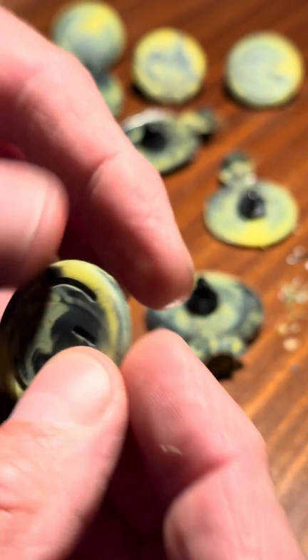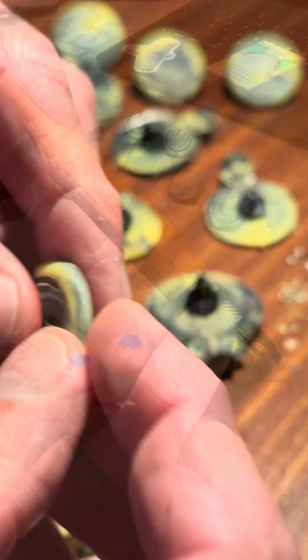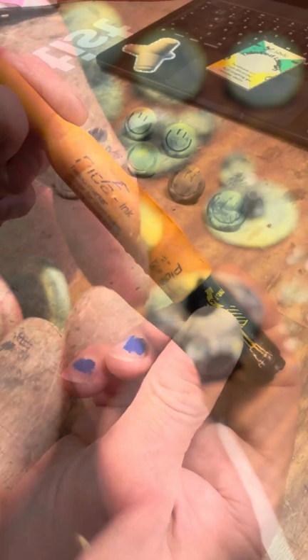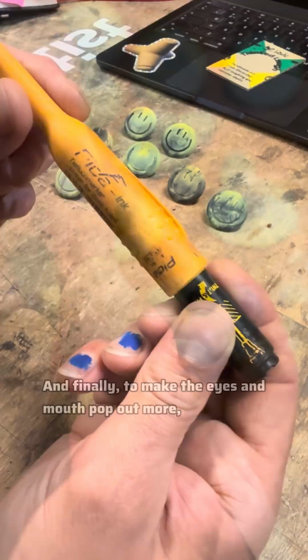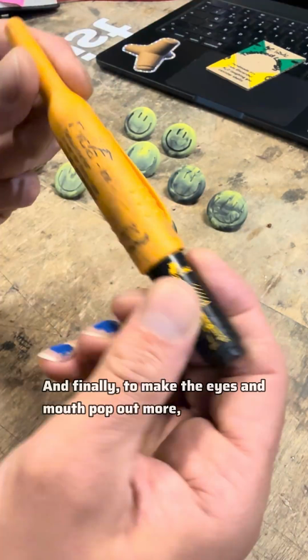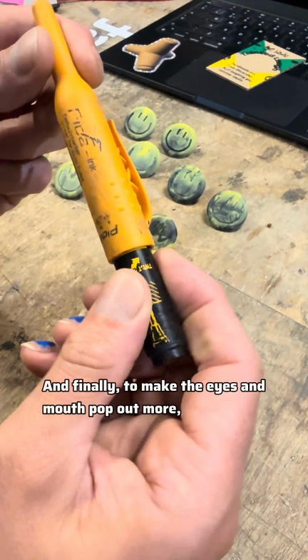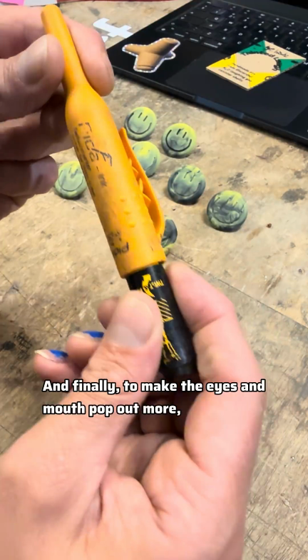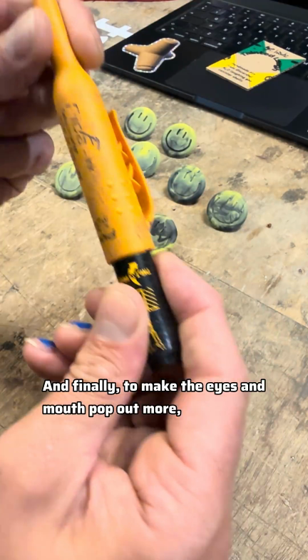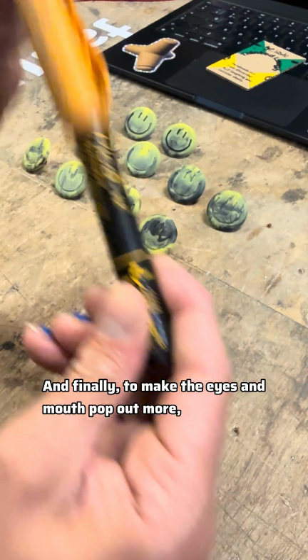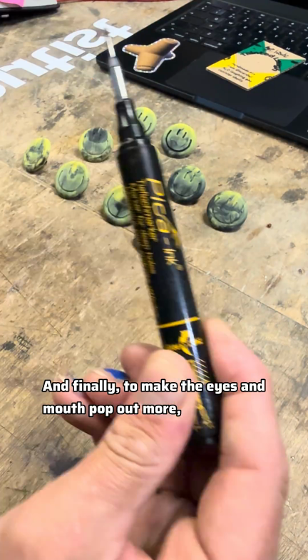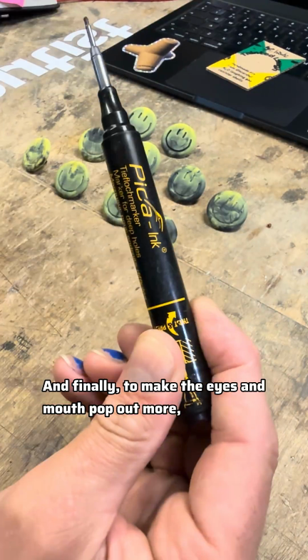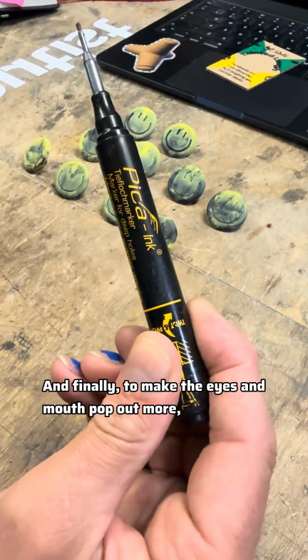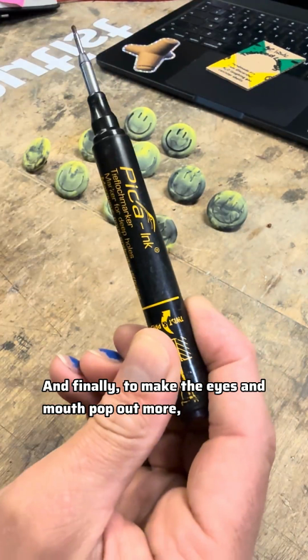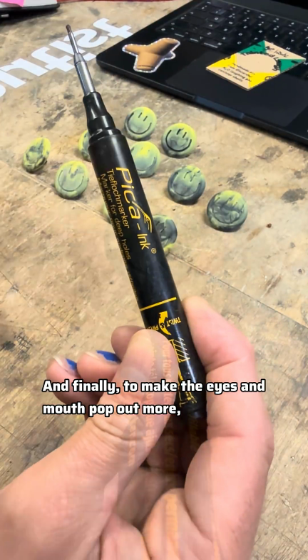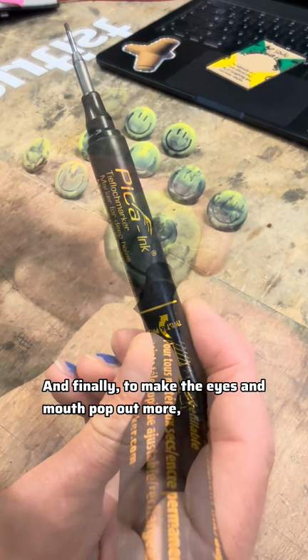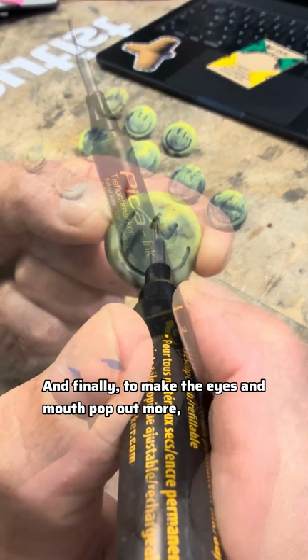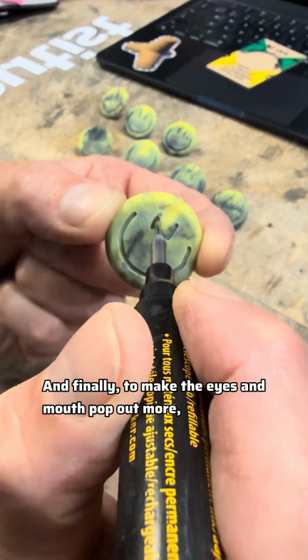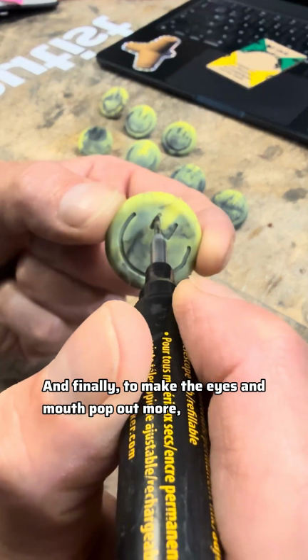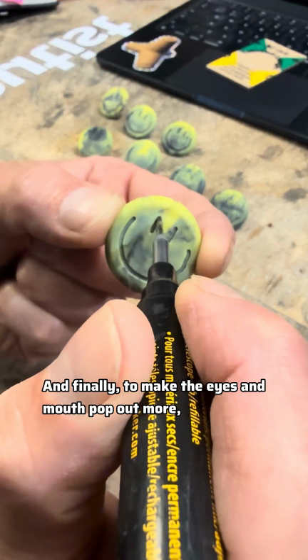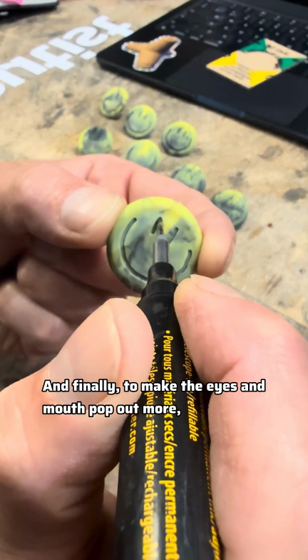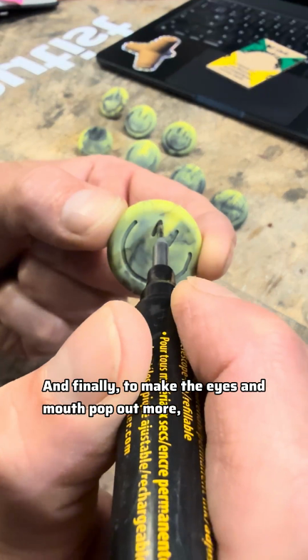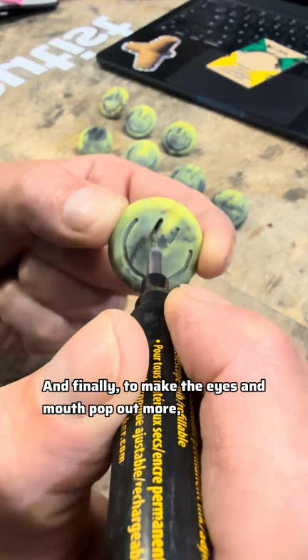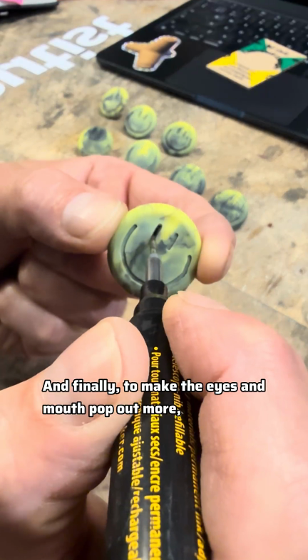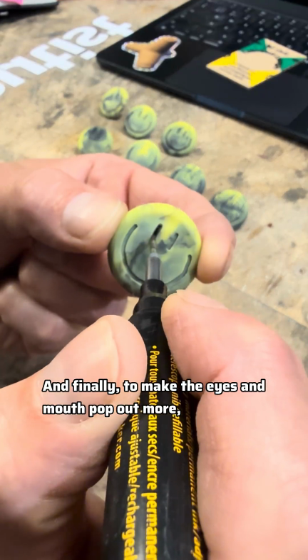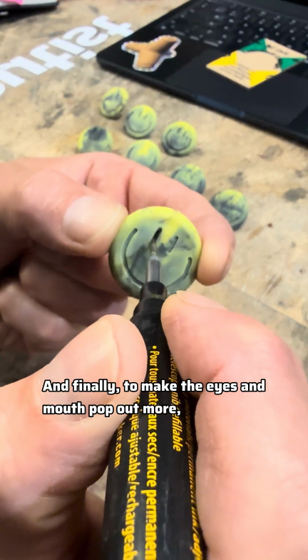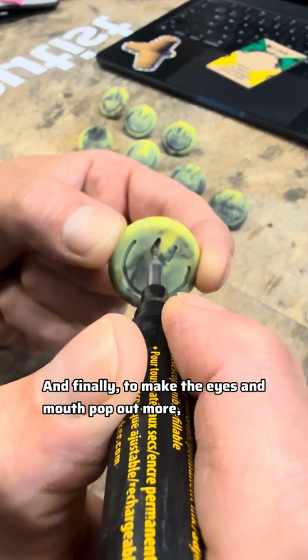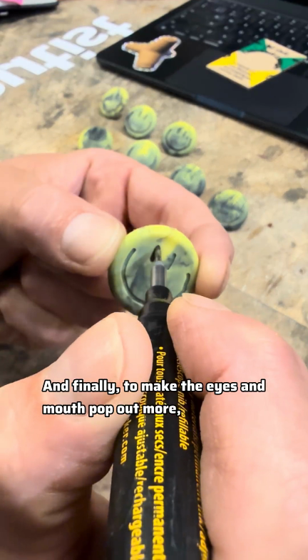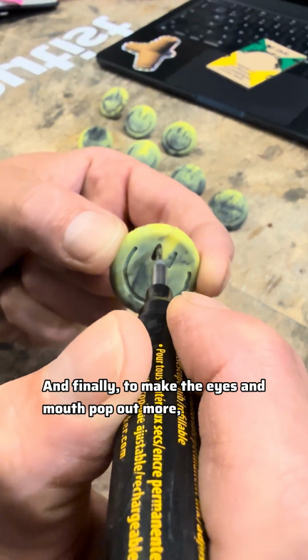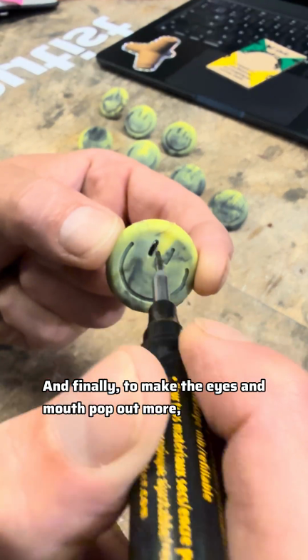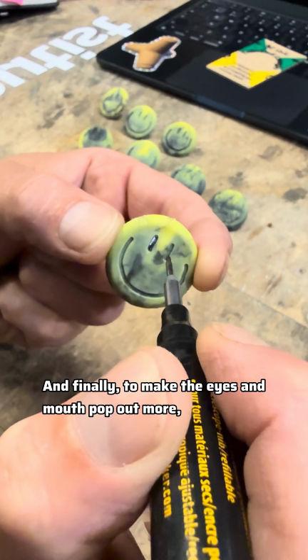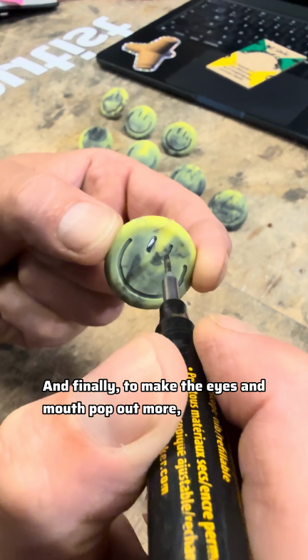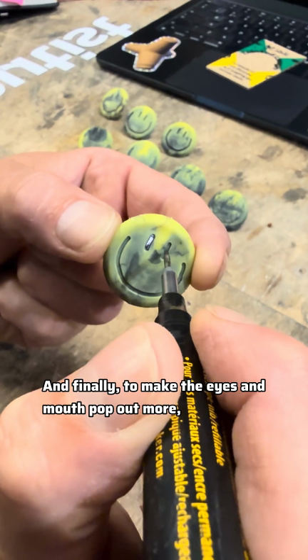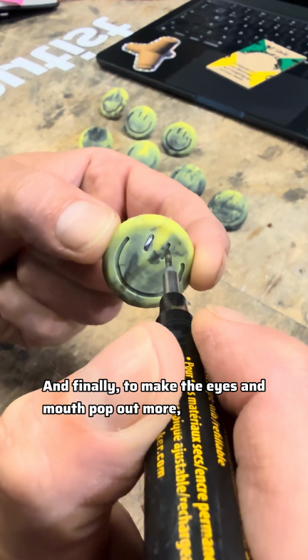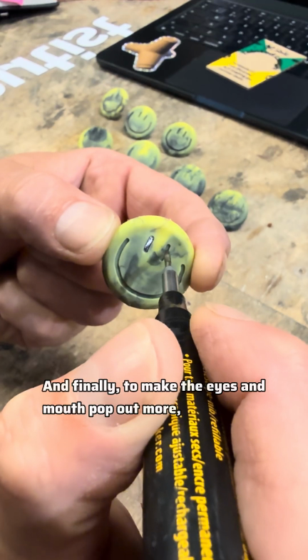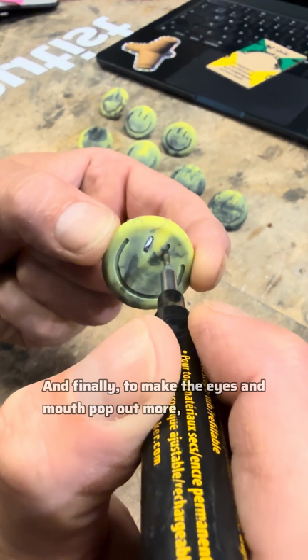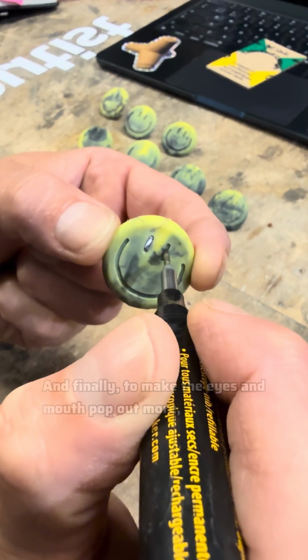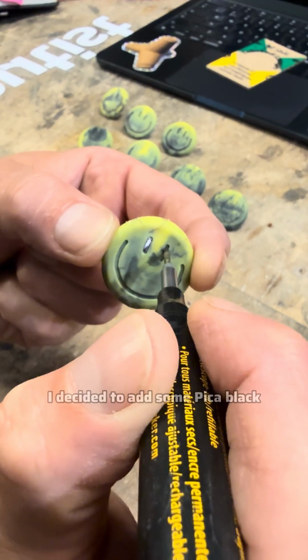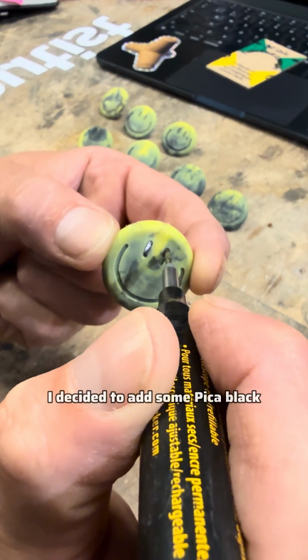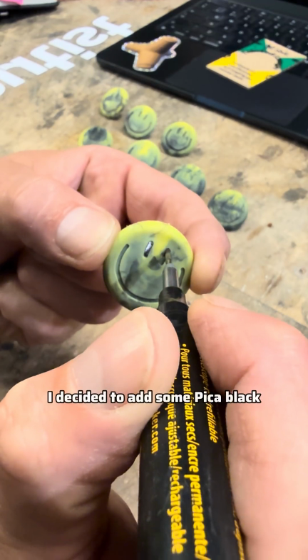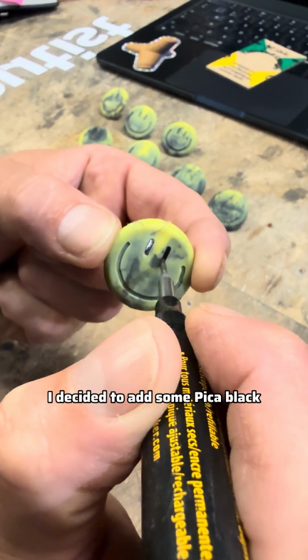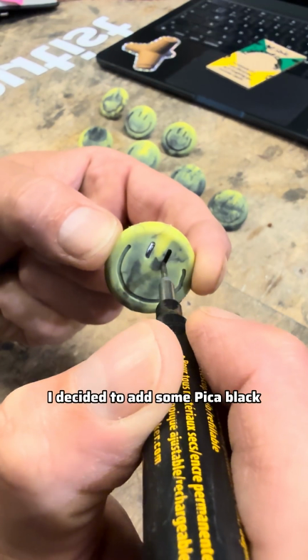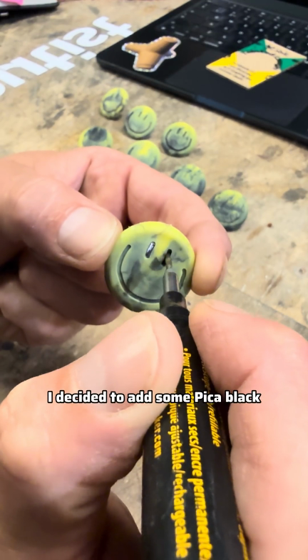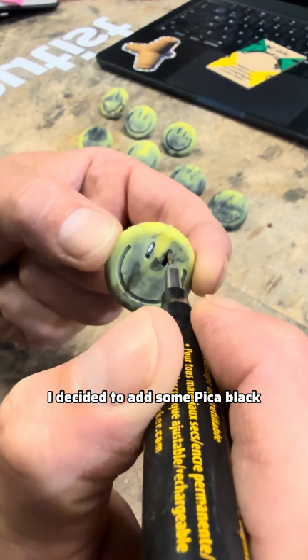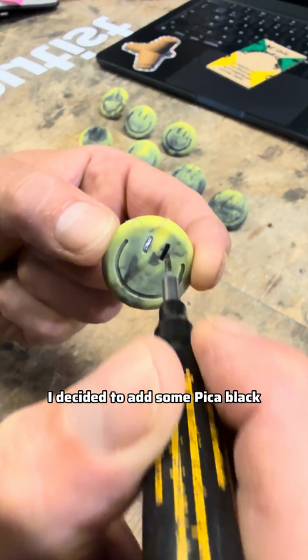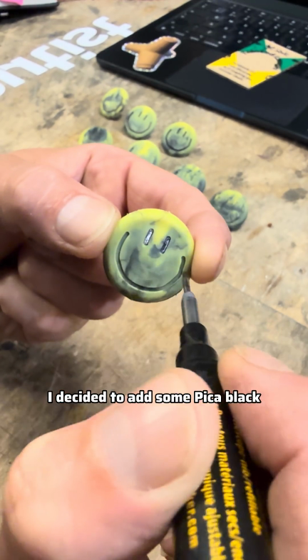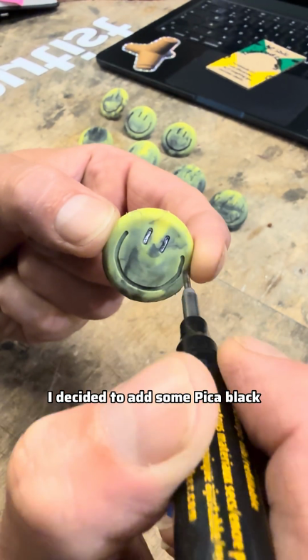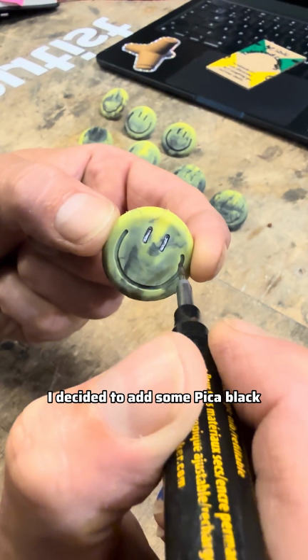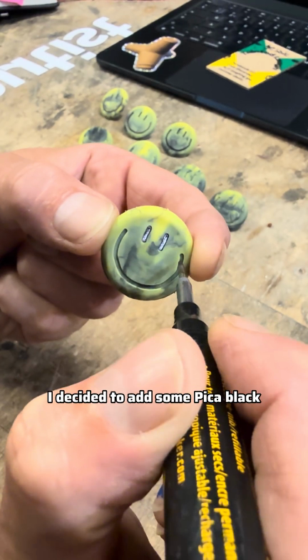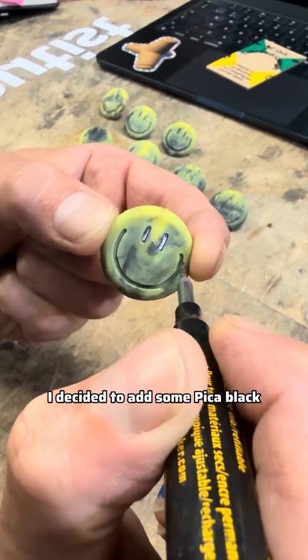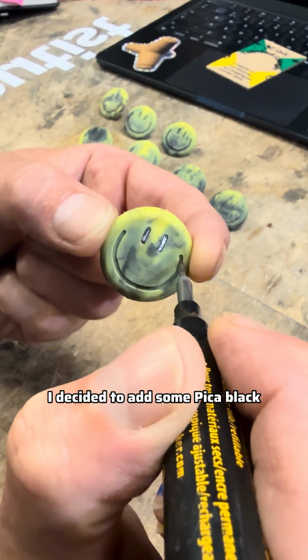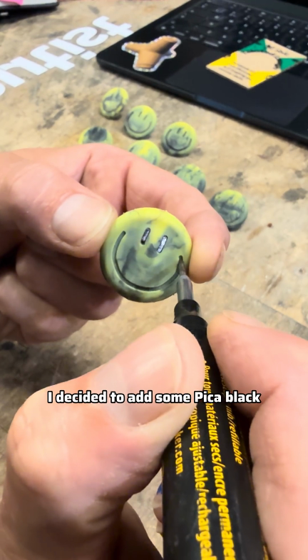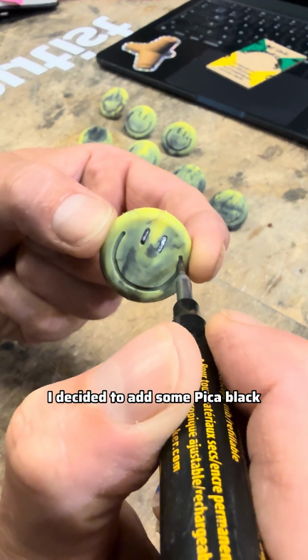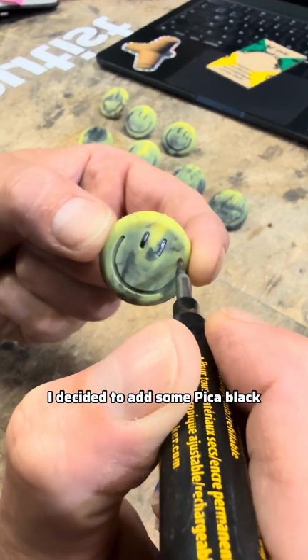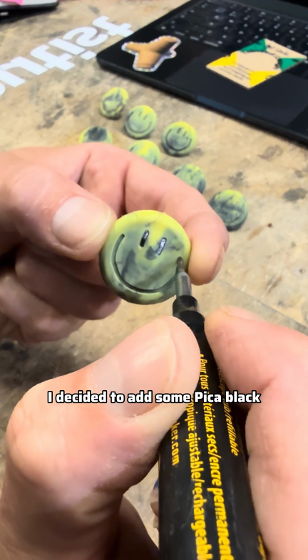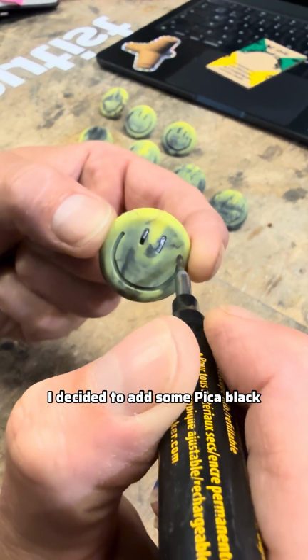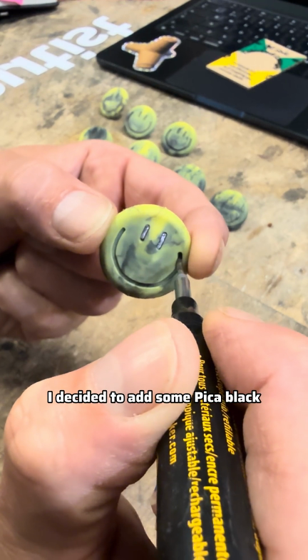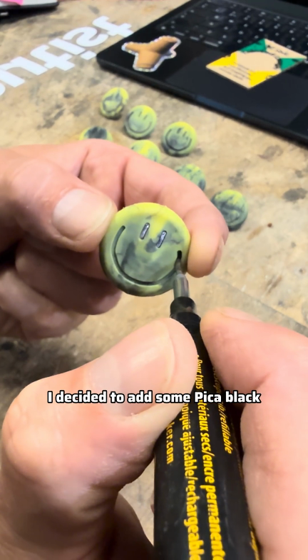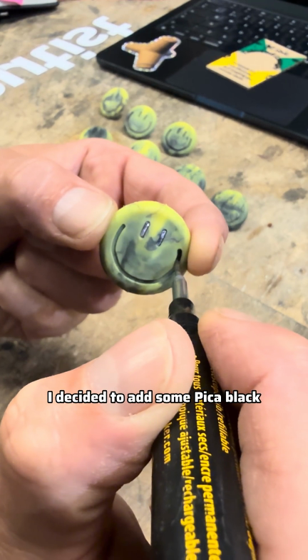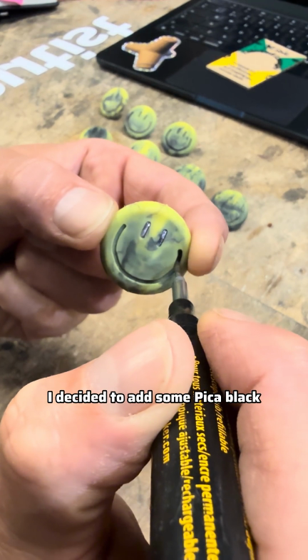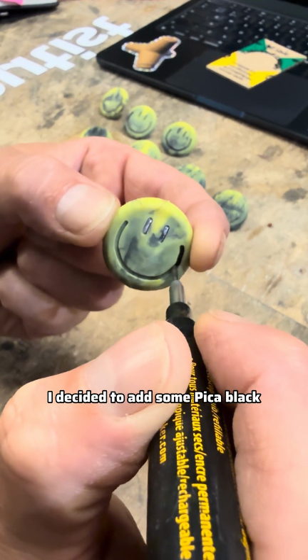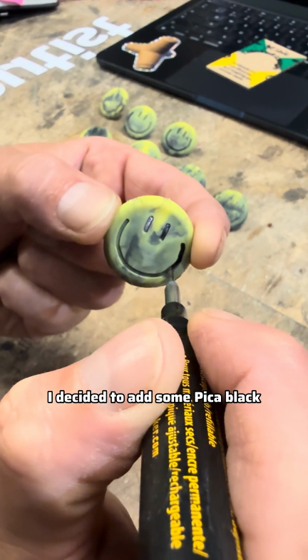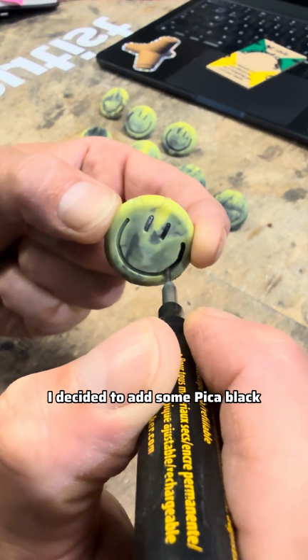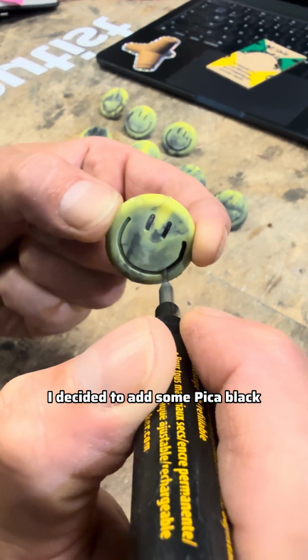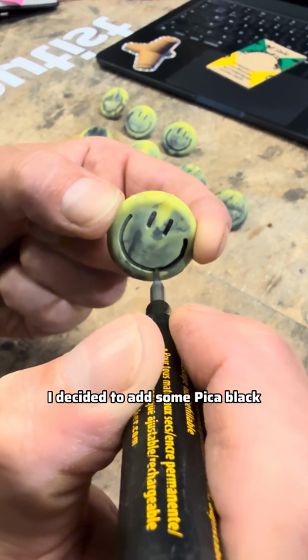And finally, to make the eyes and mouth pop out more, I decided to add a little bit of pika black.